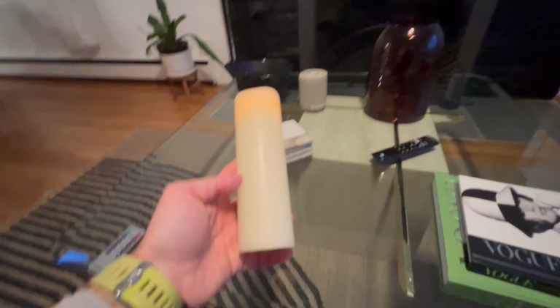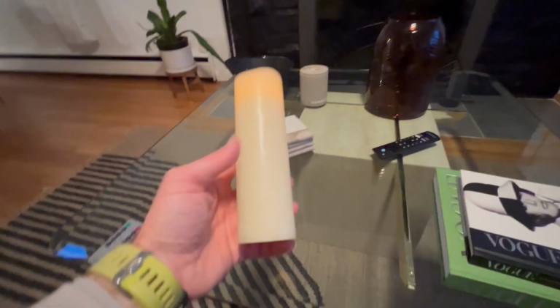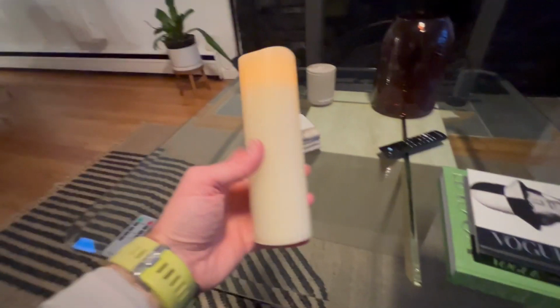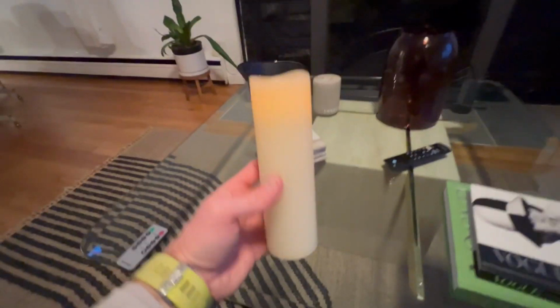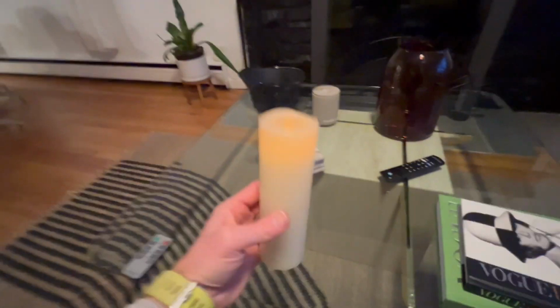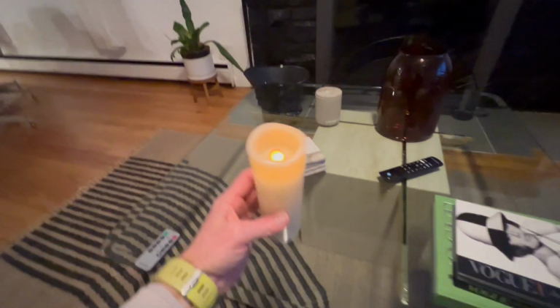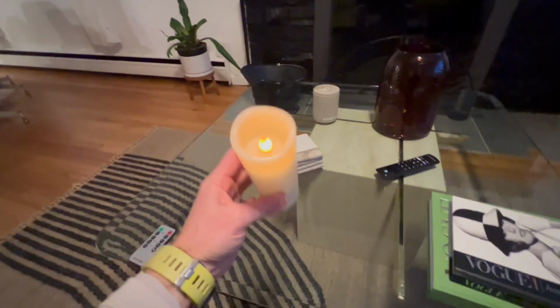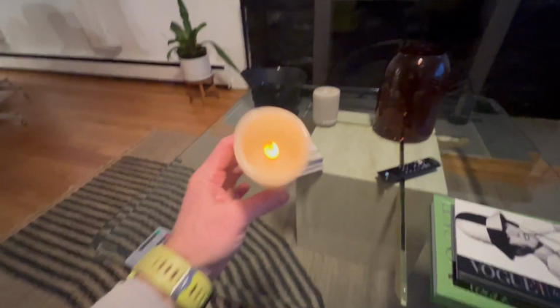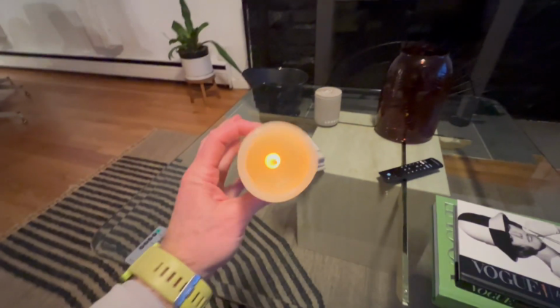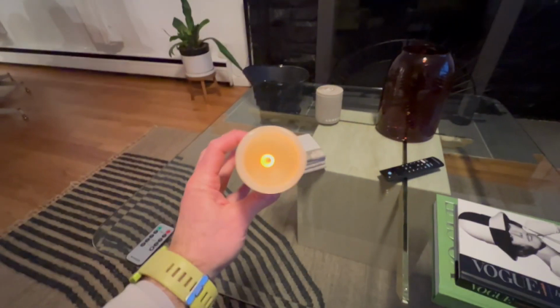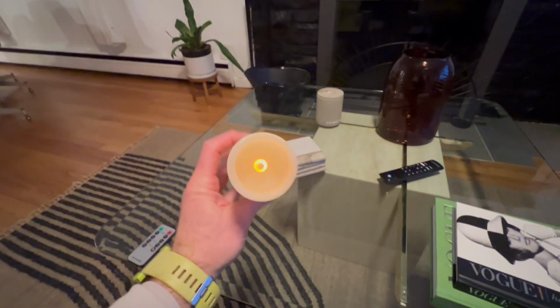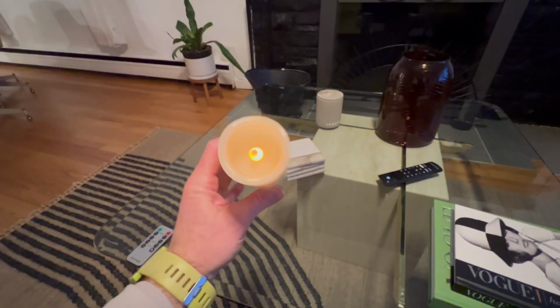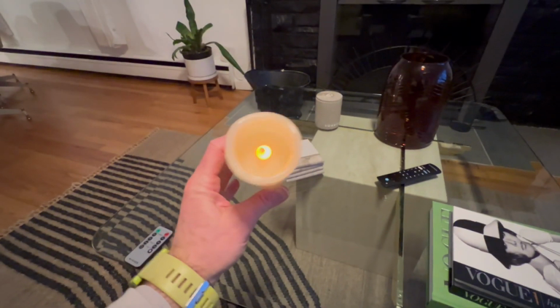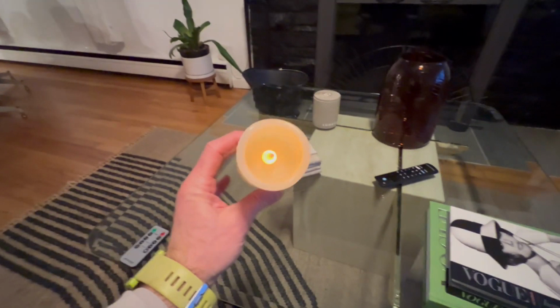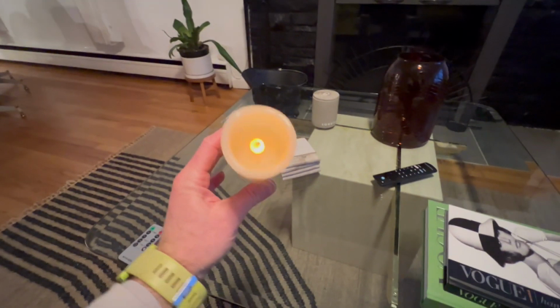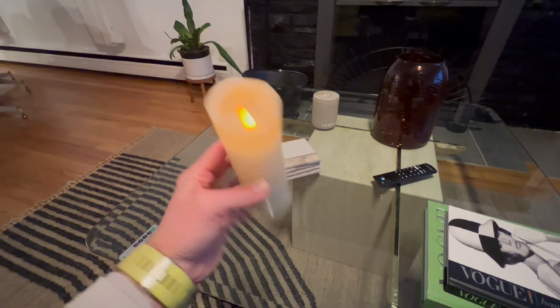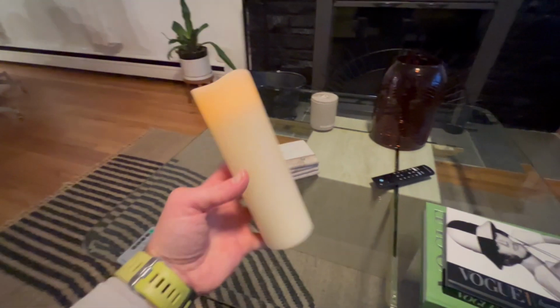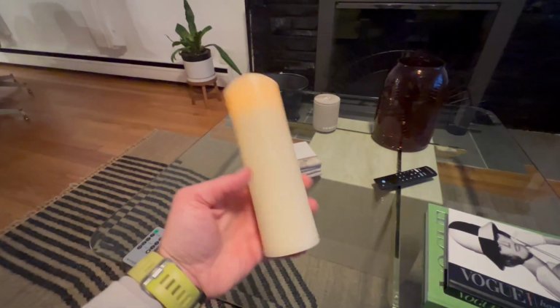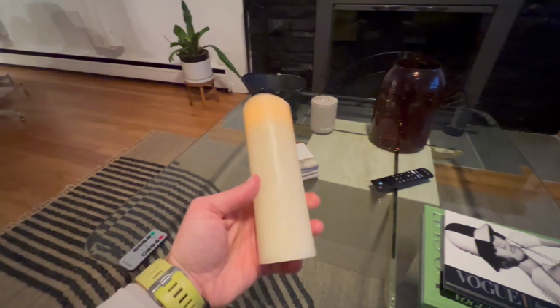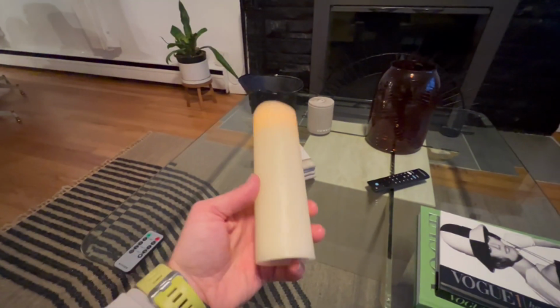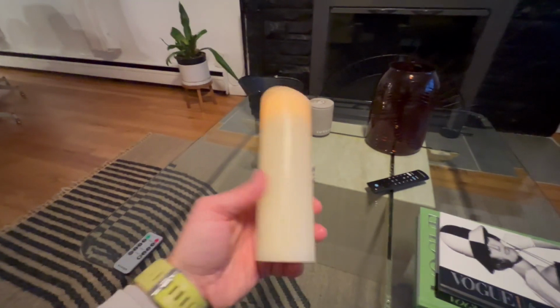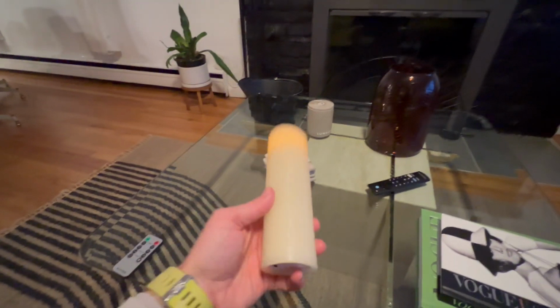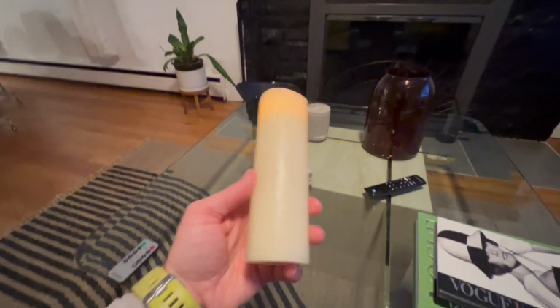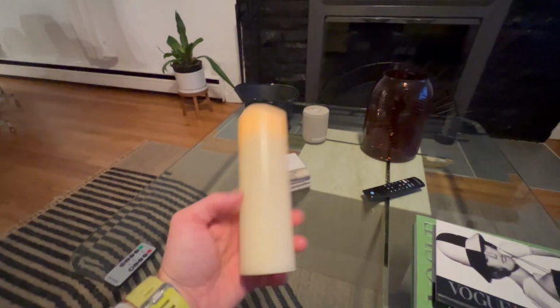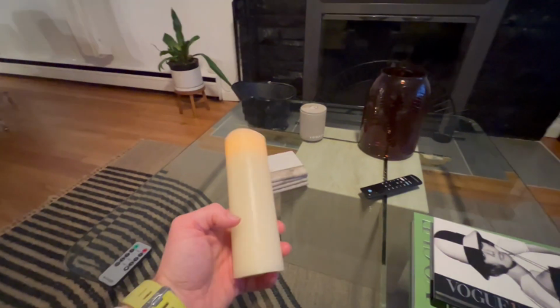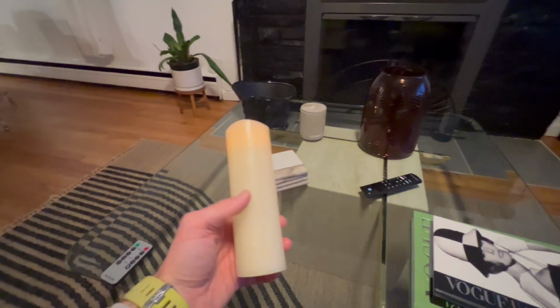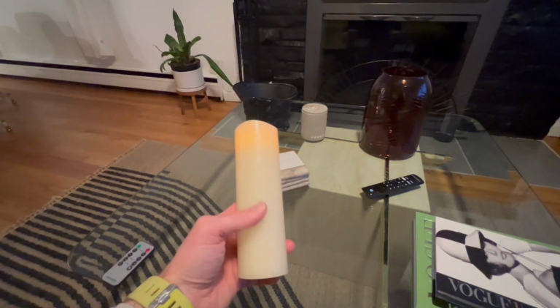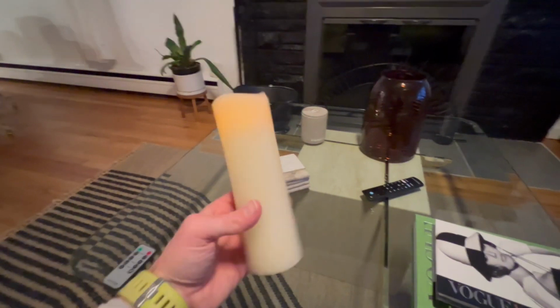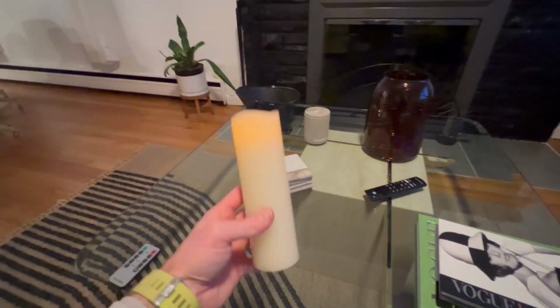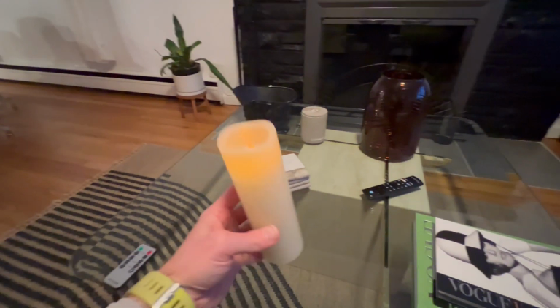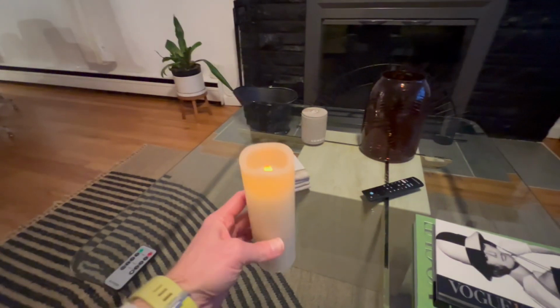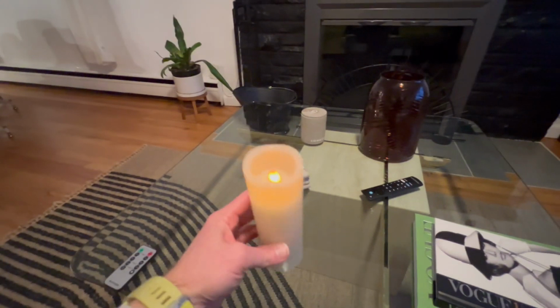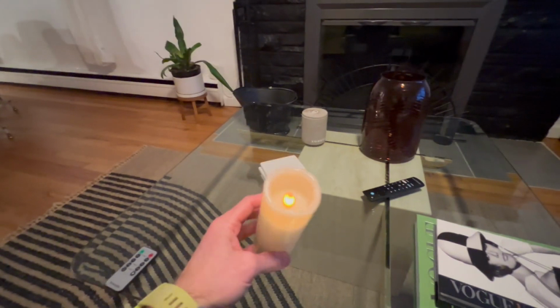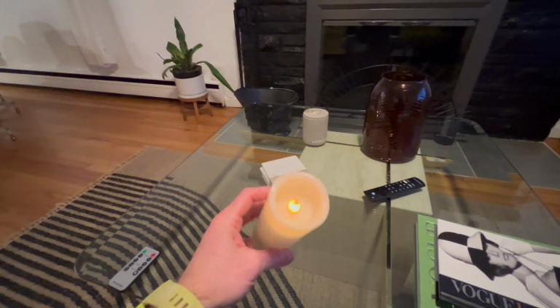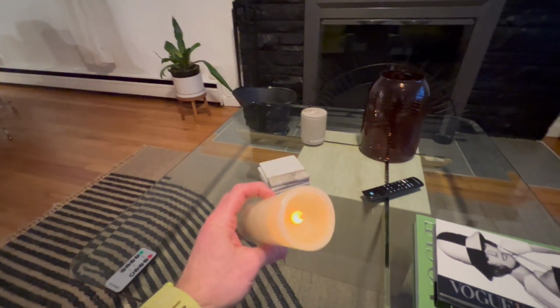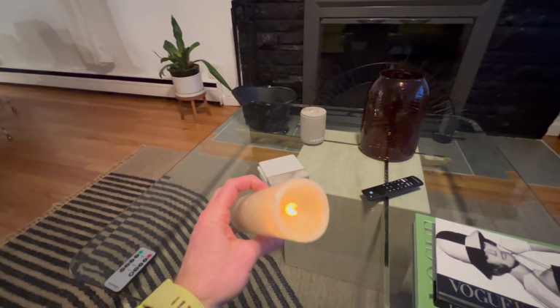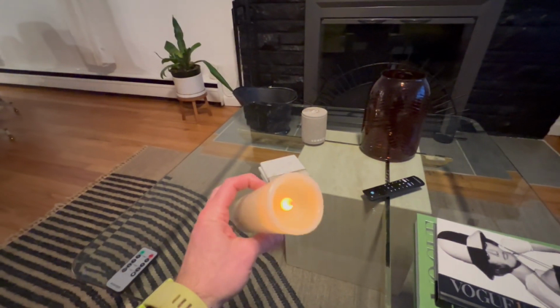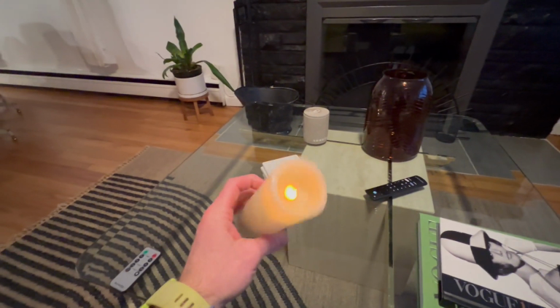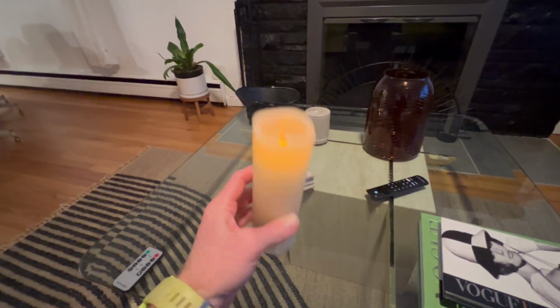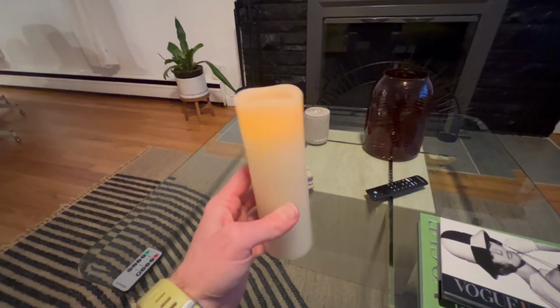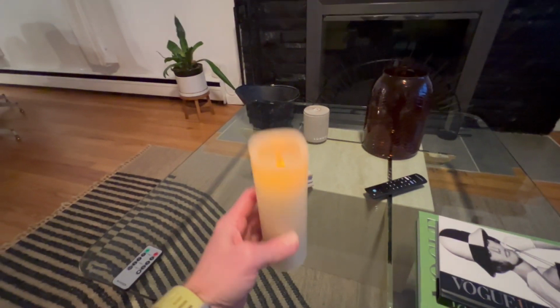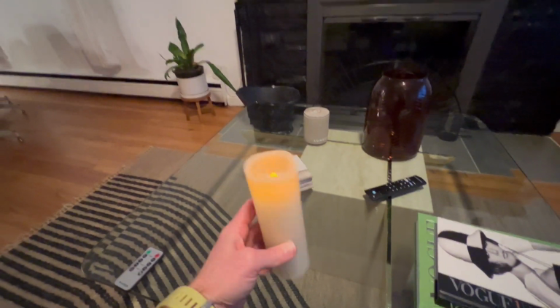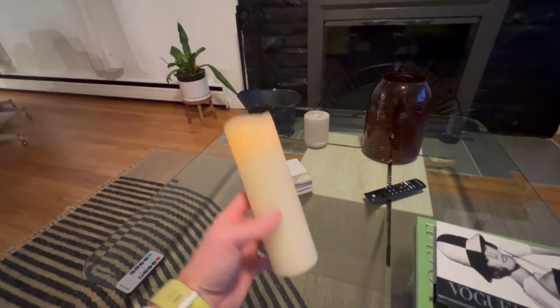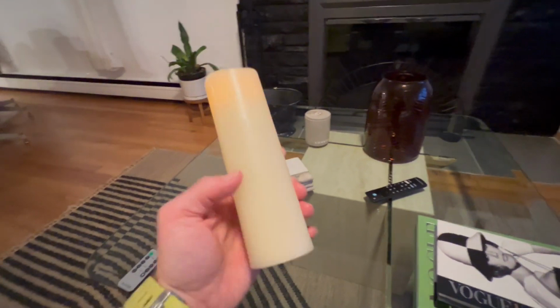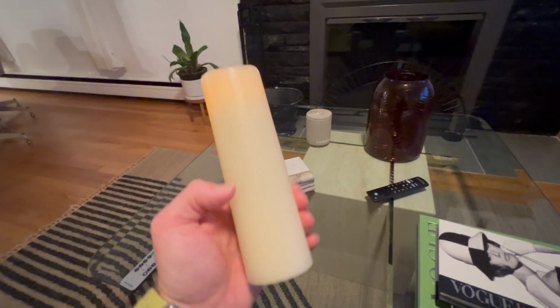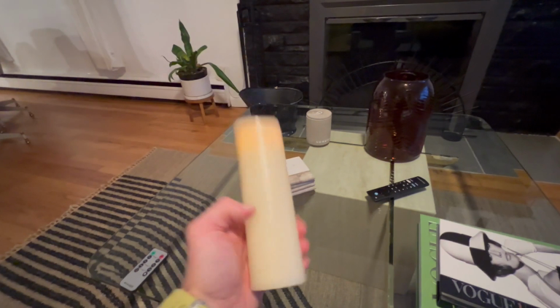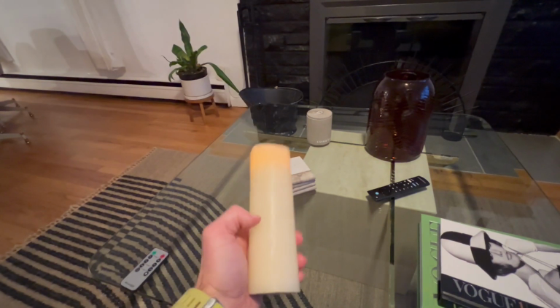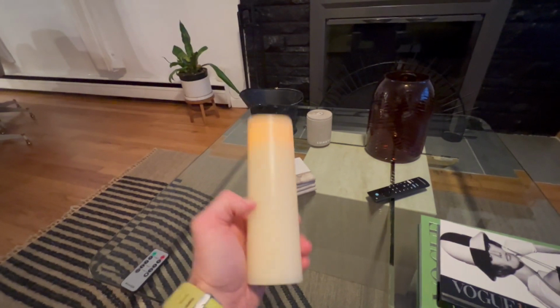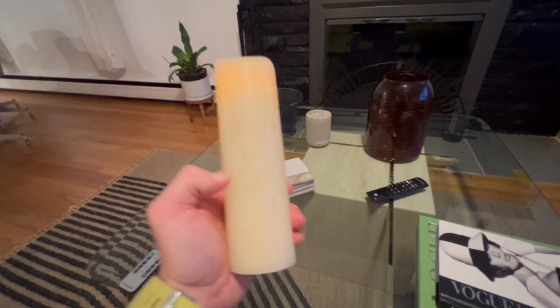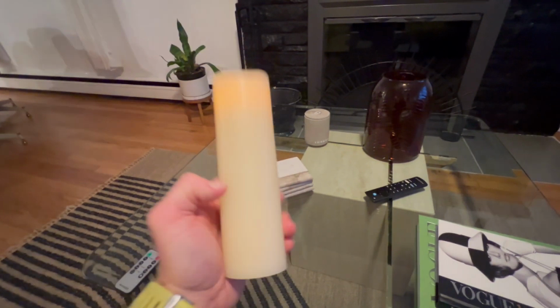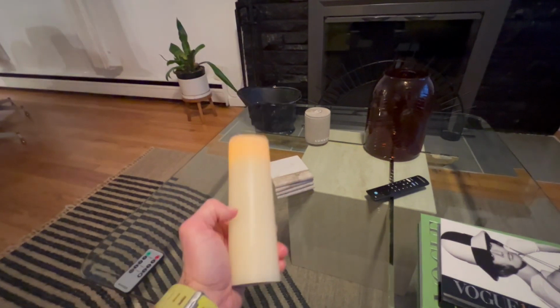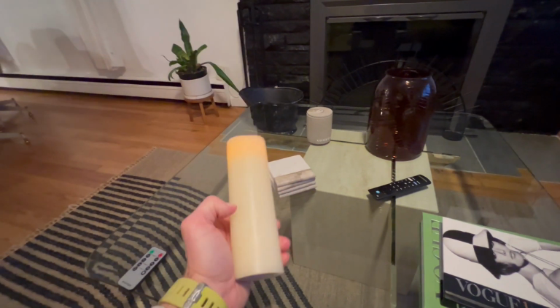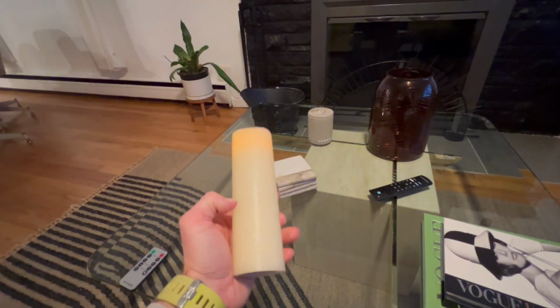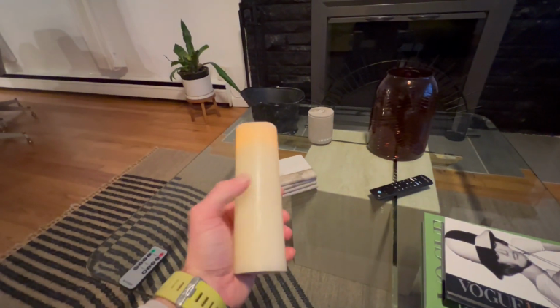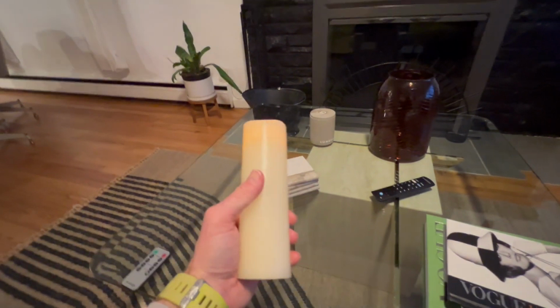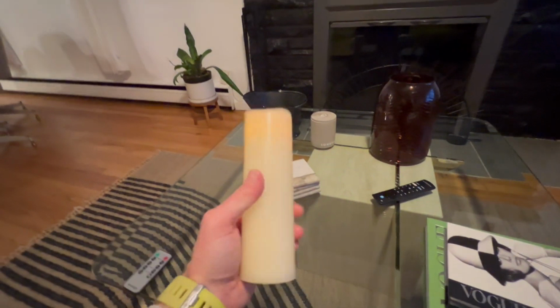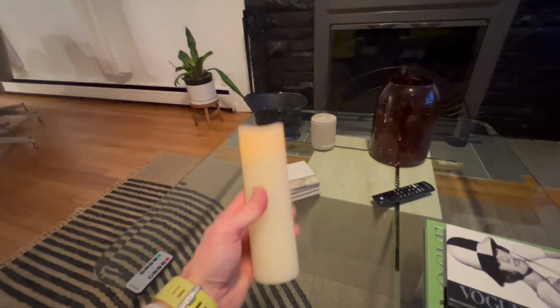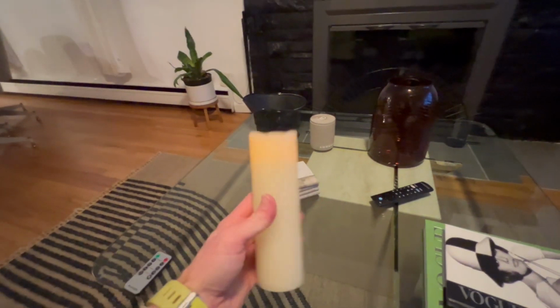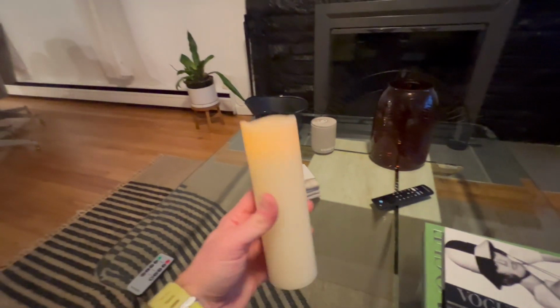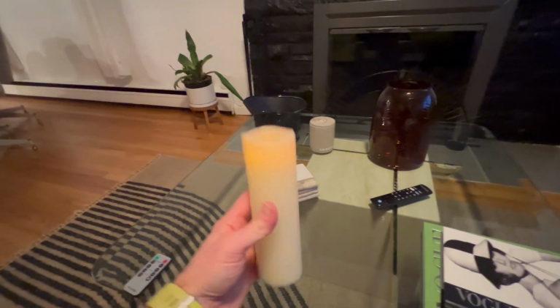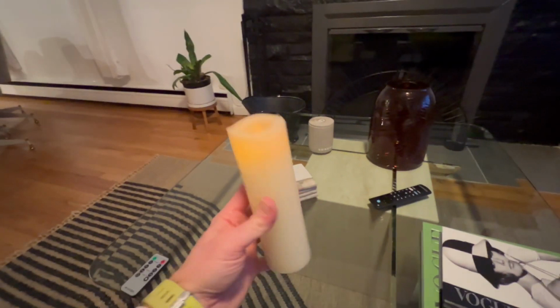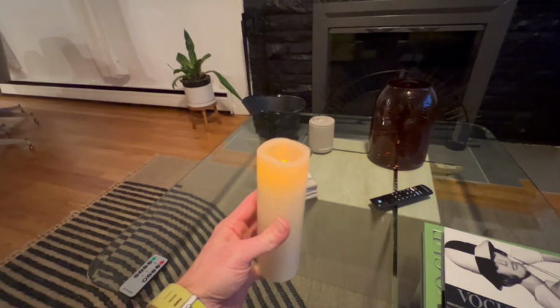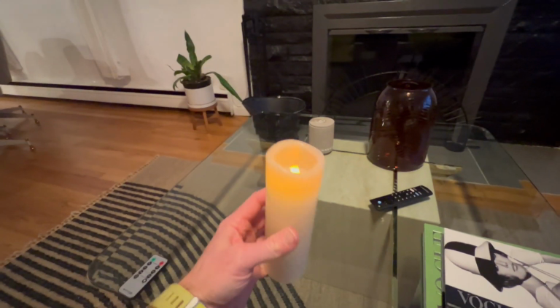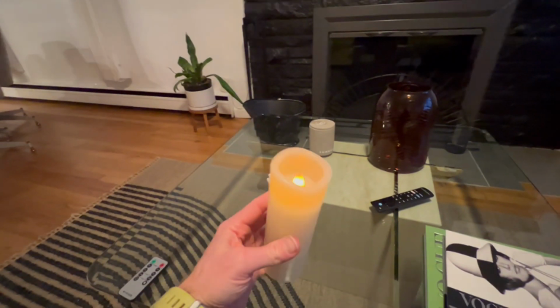All right, guys, I had to do this. I had to make a review of these candles. These things absolutely own my life.